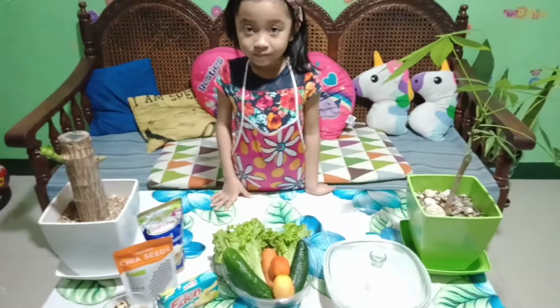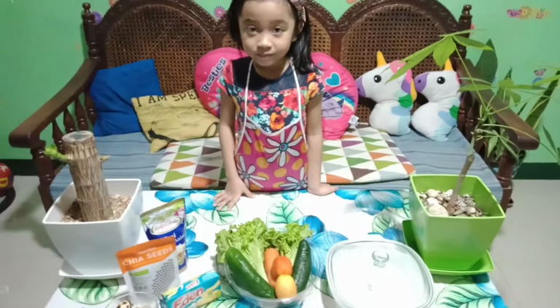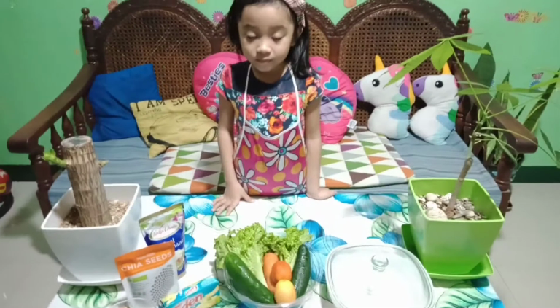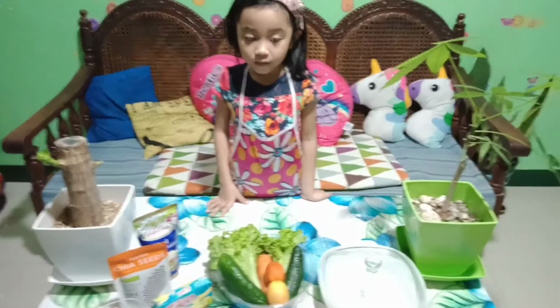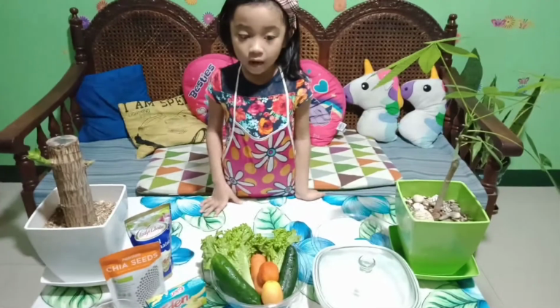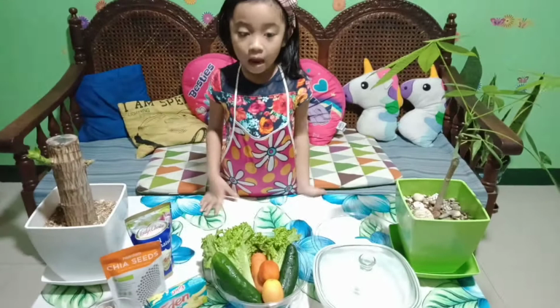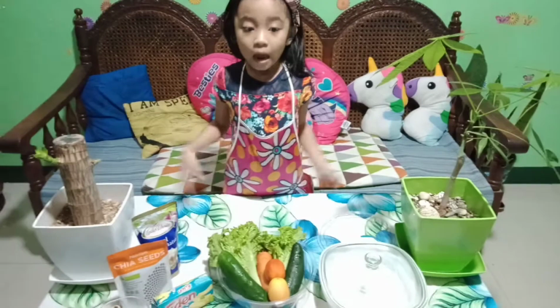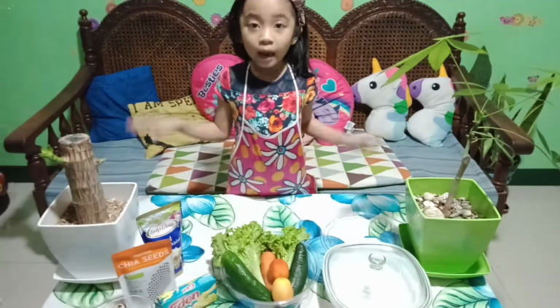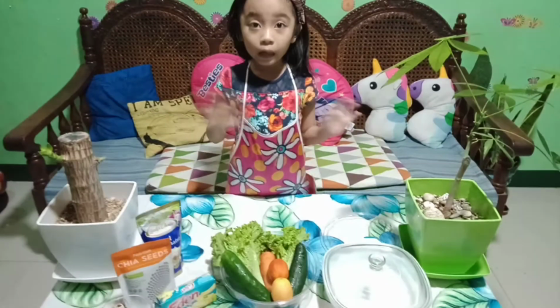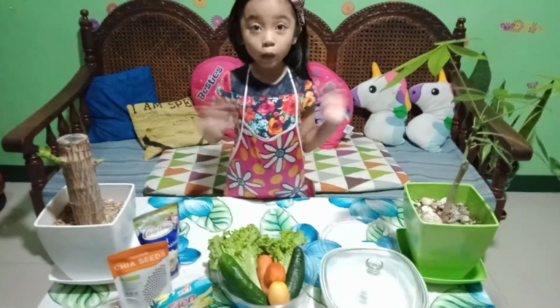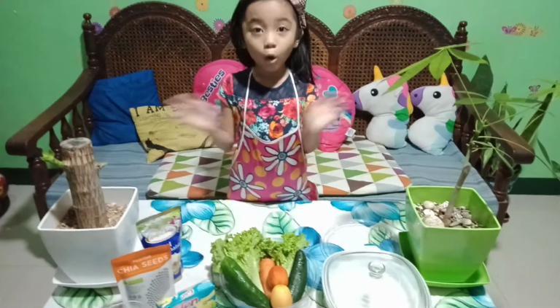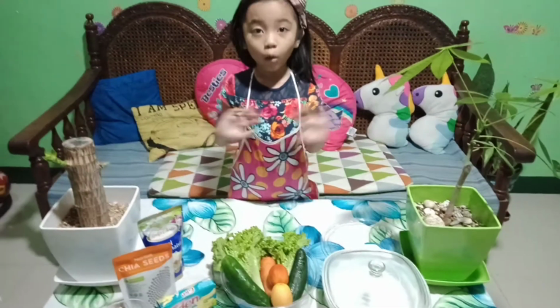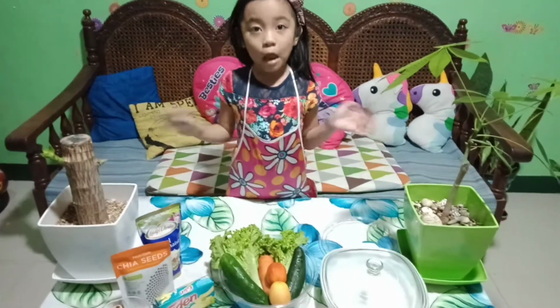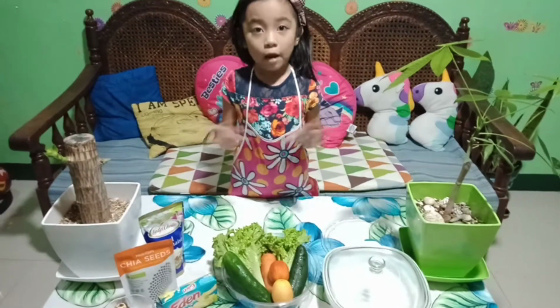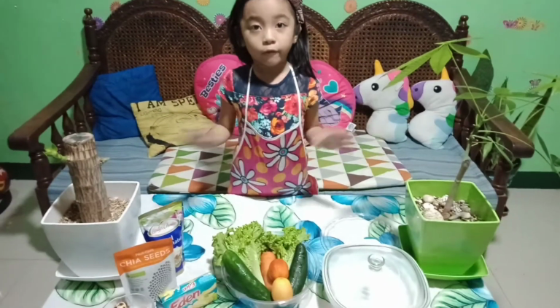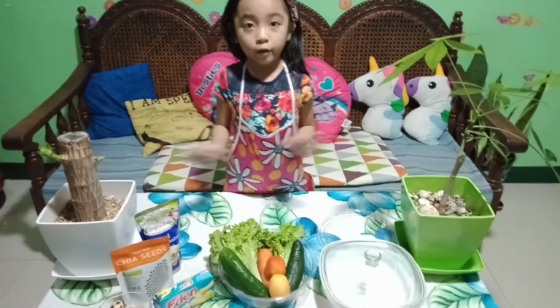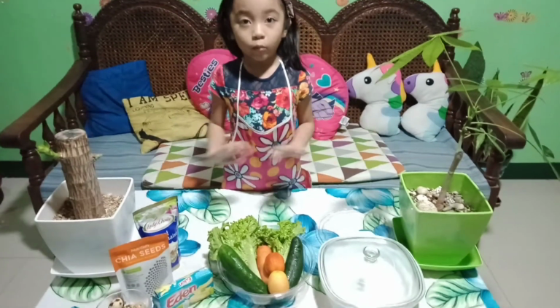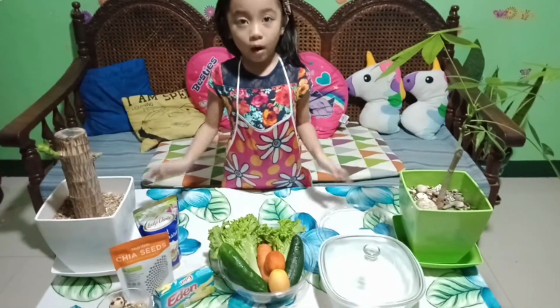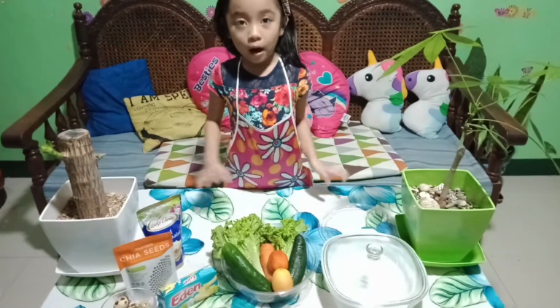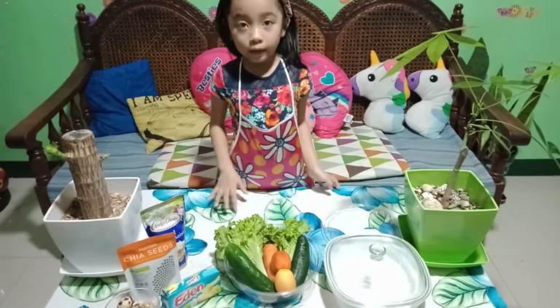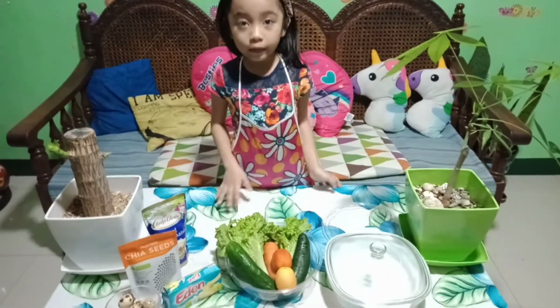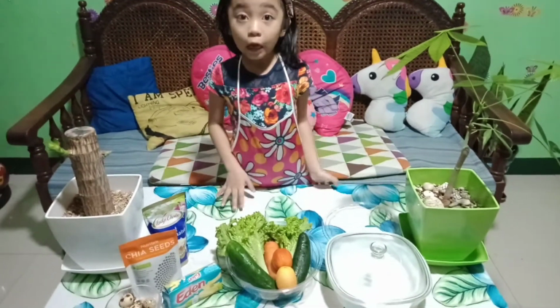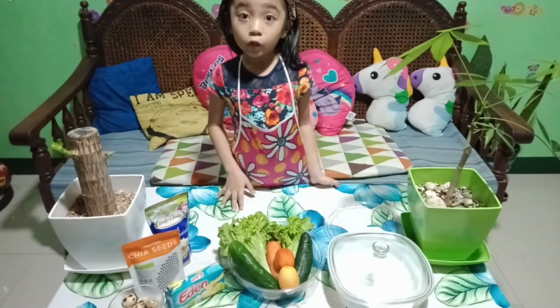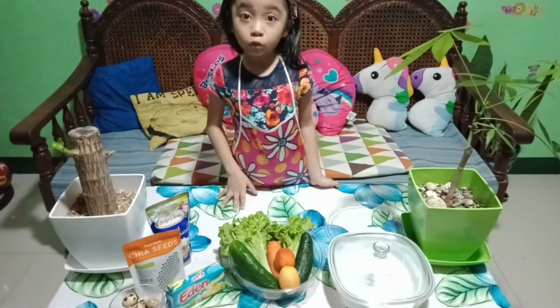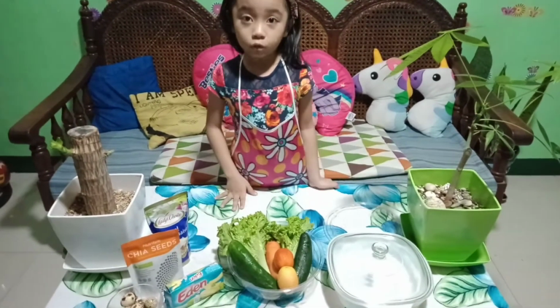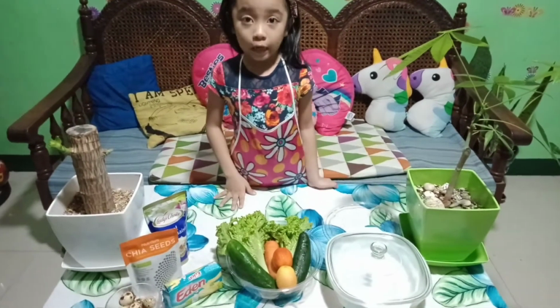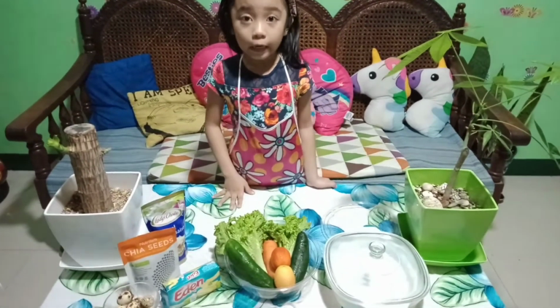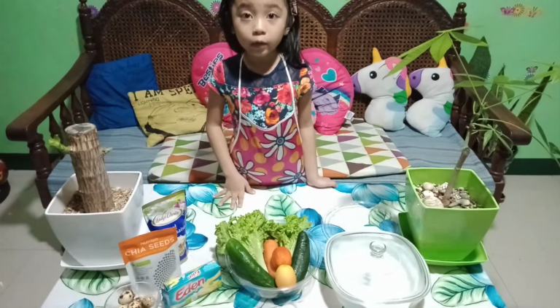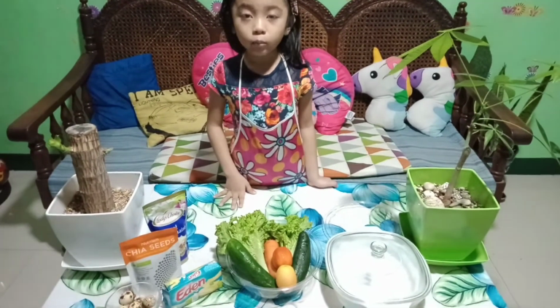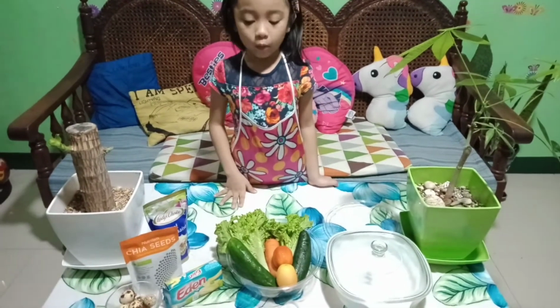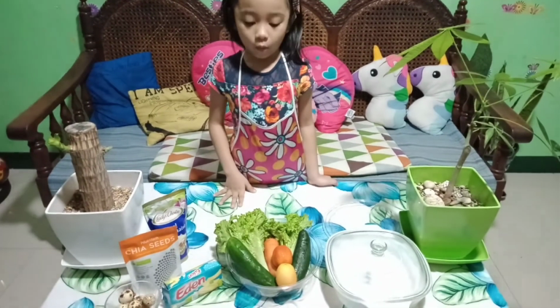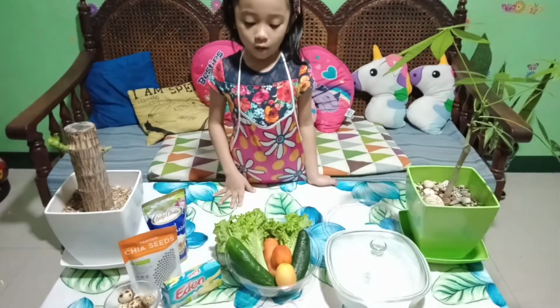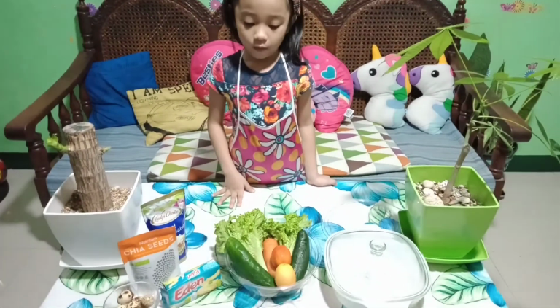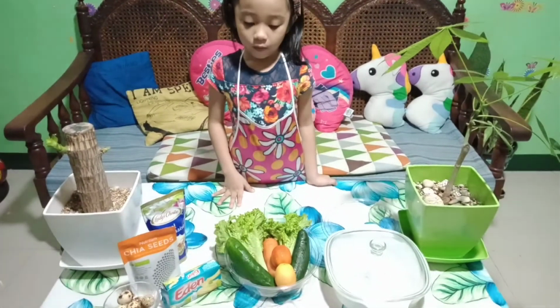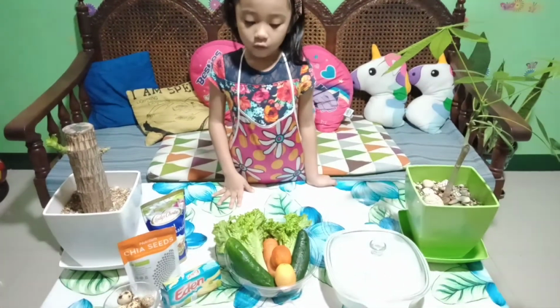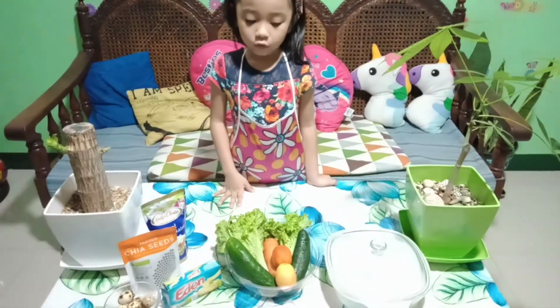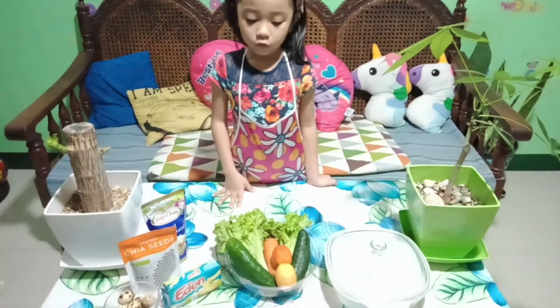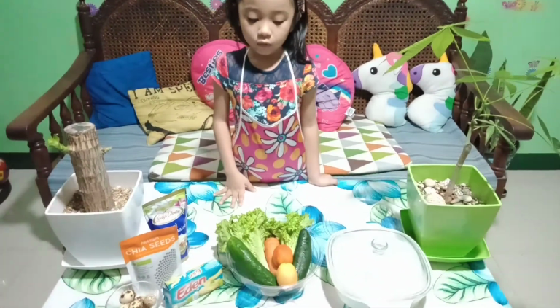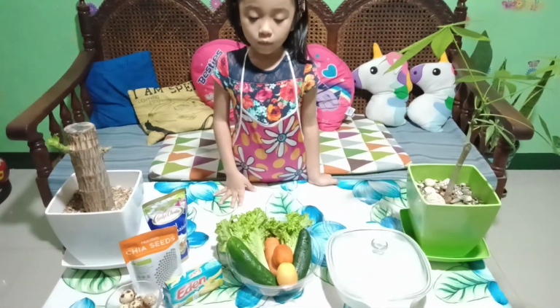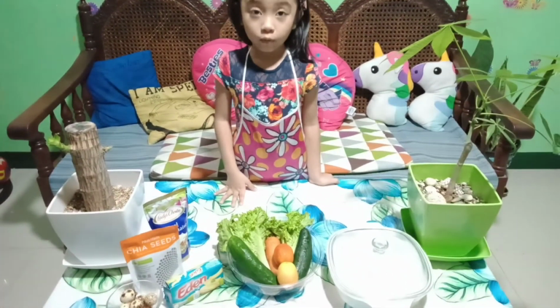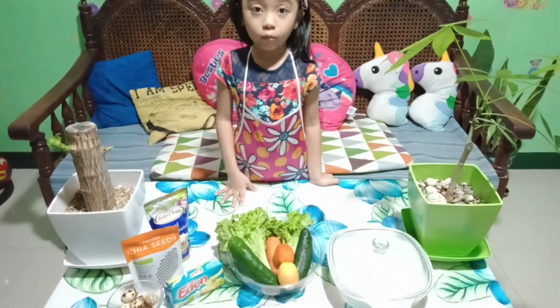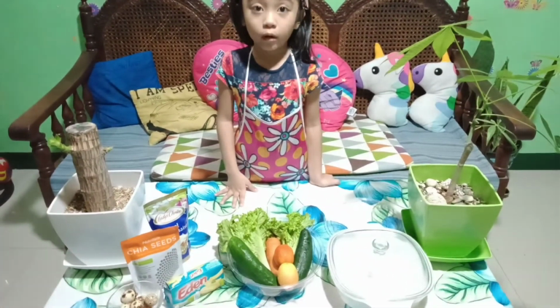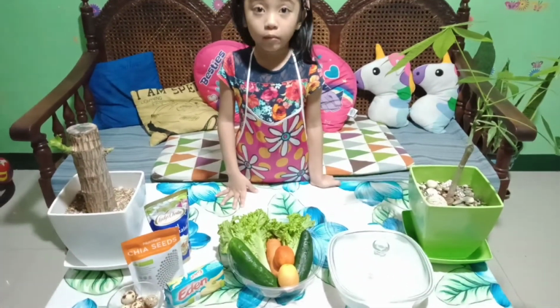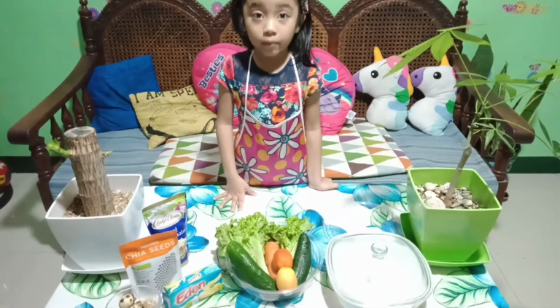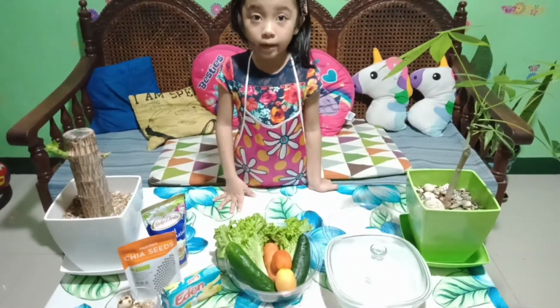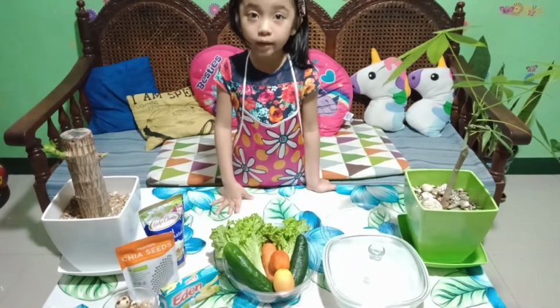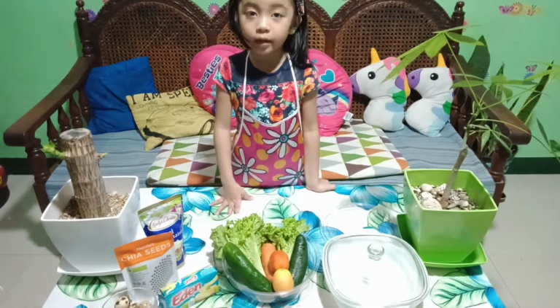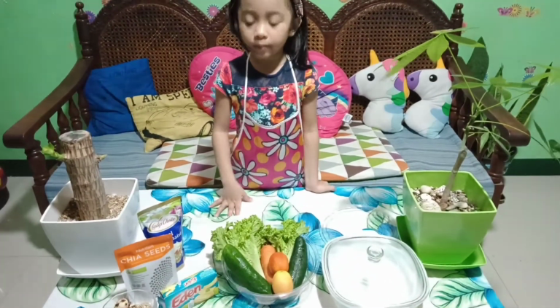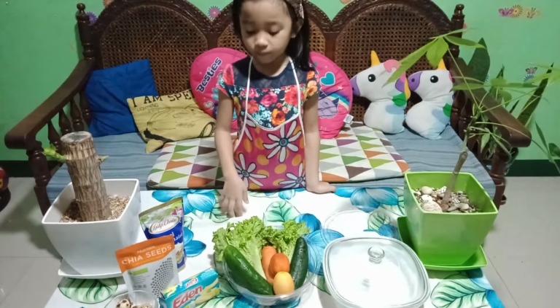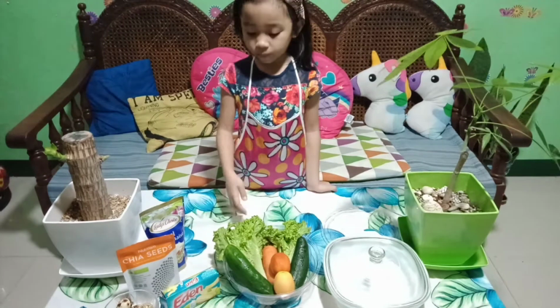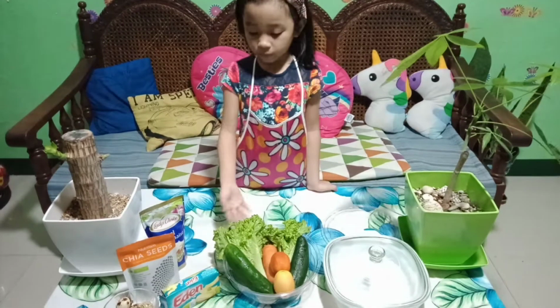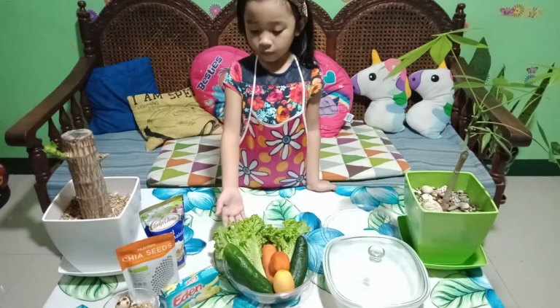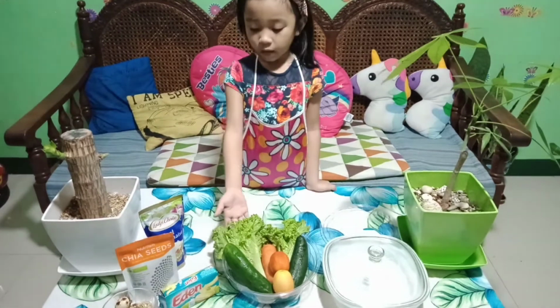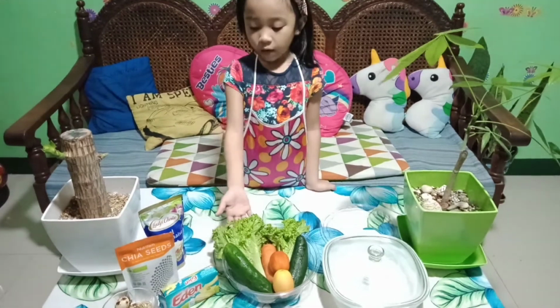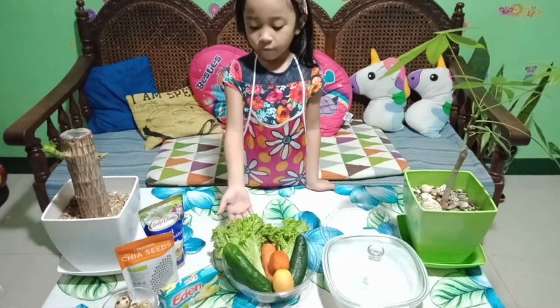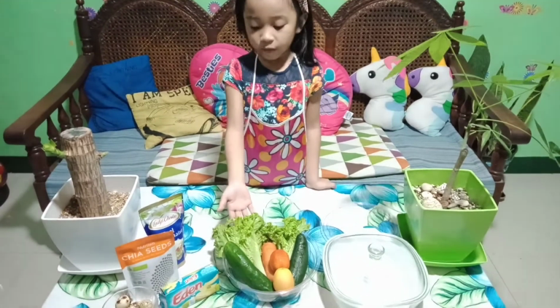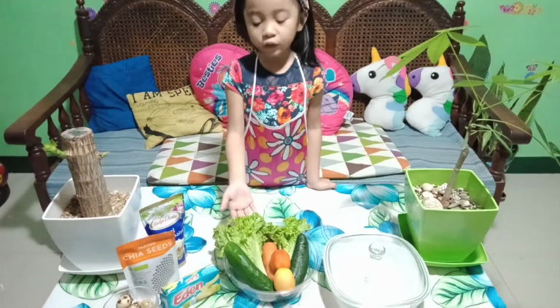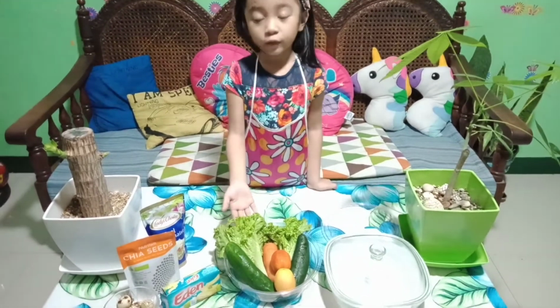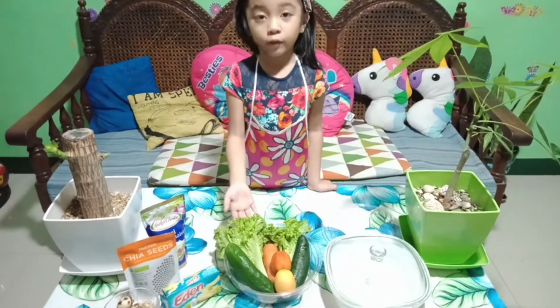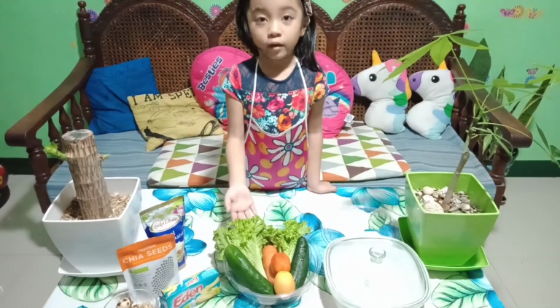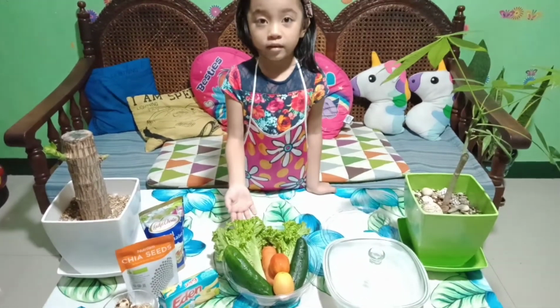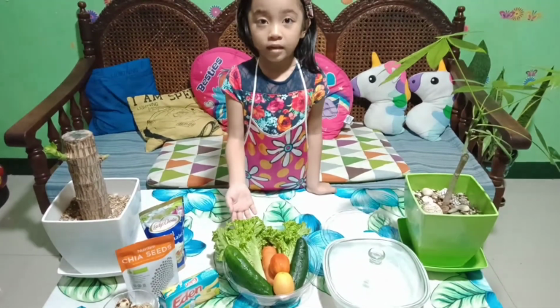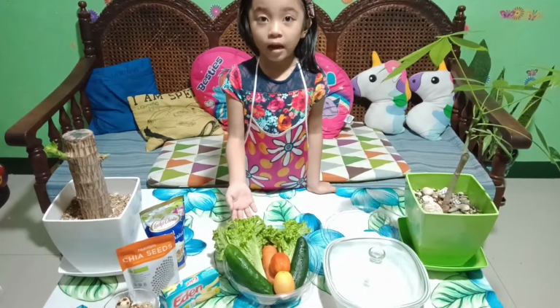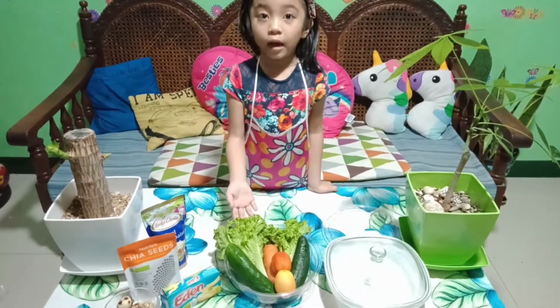Hello everyone! Today we will make vegetable salad.